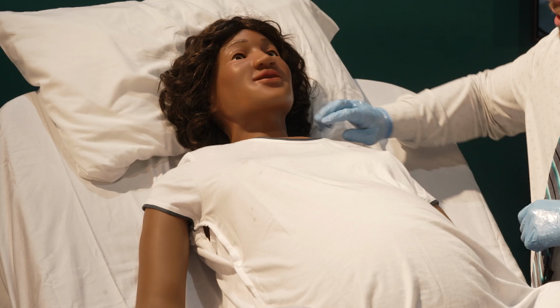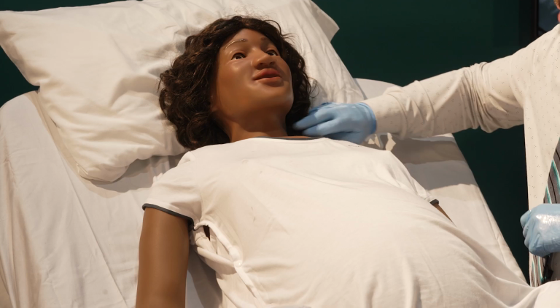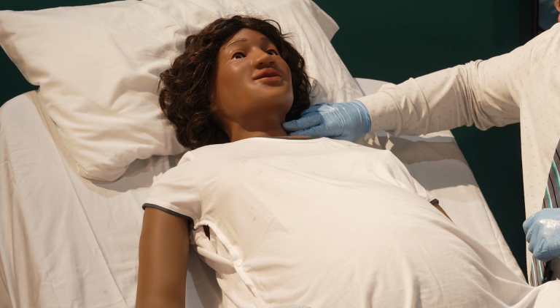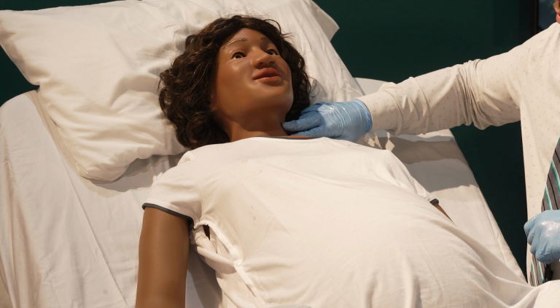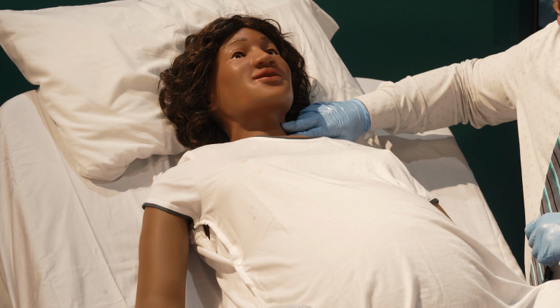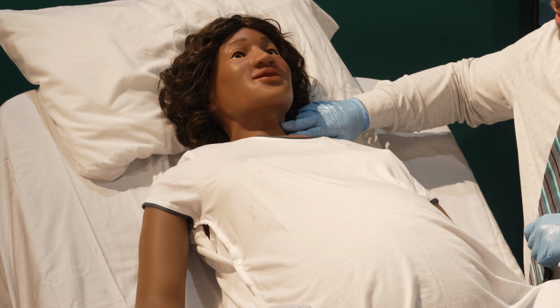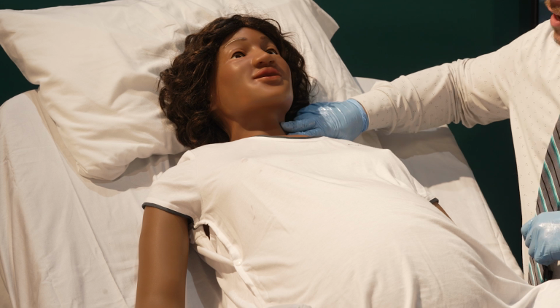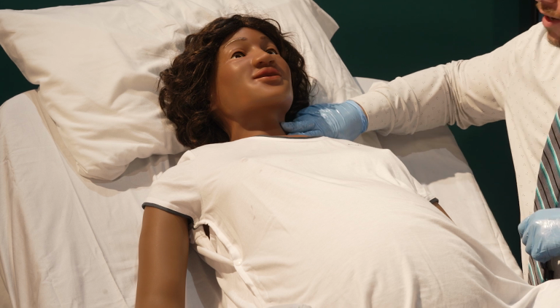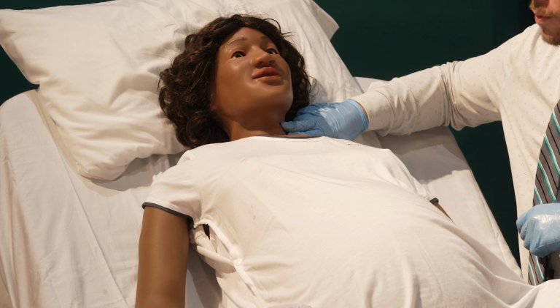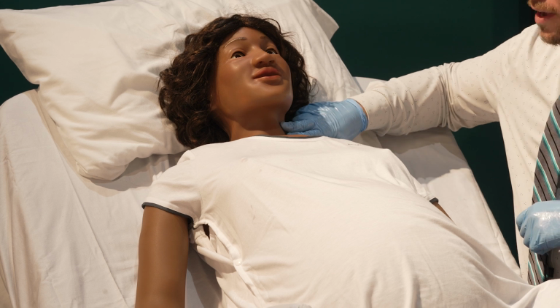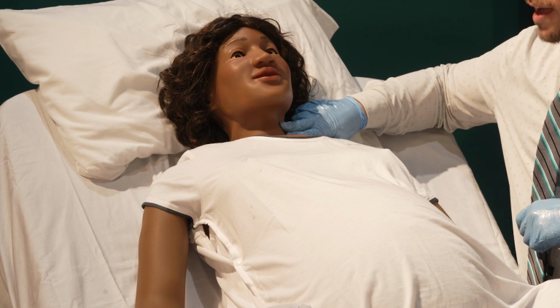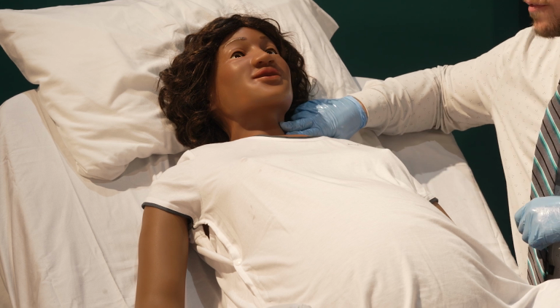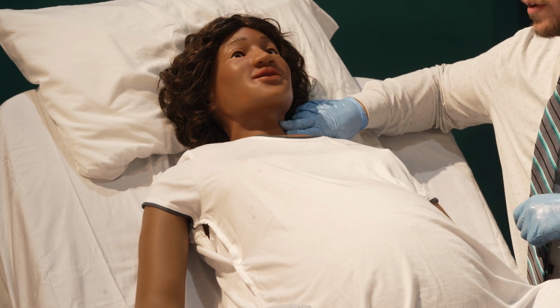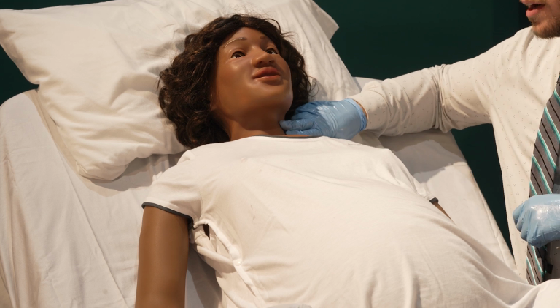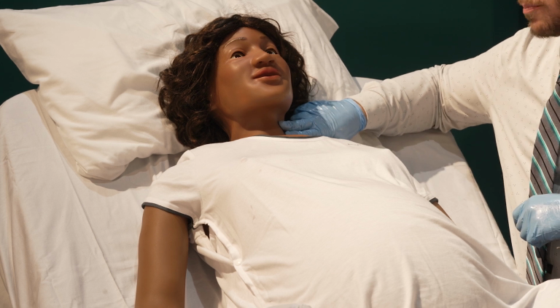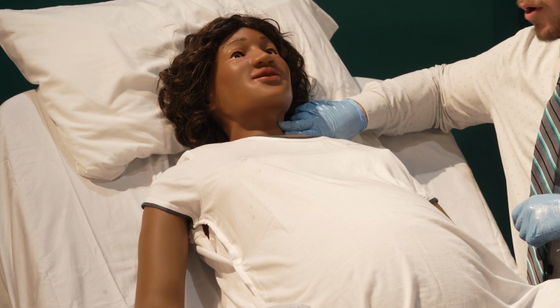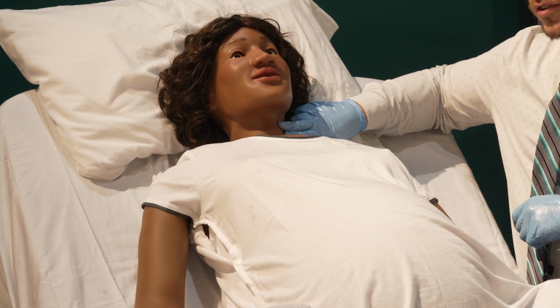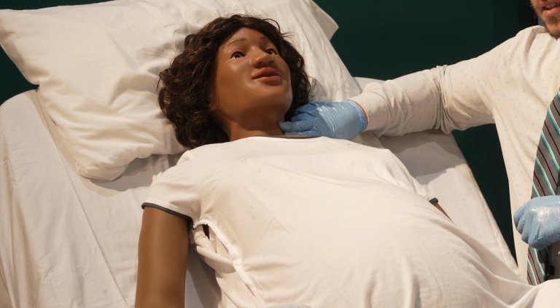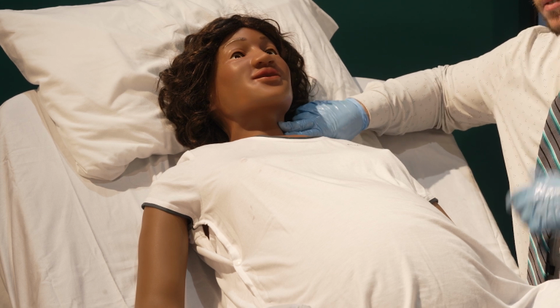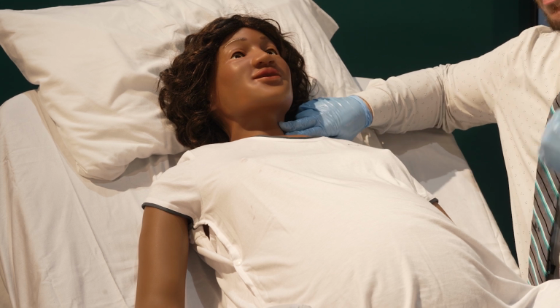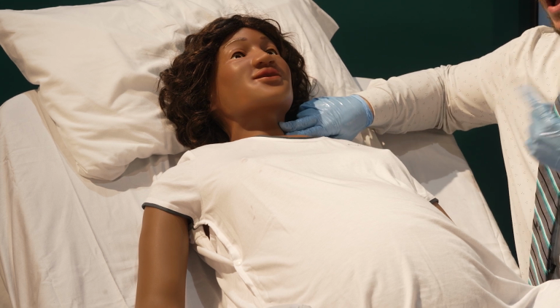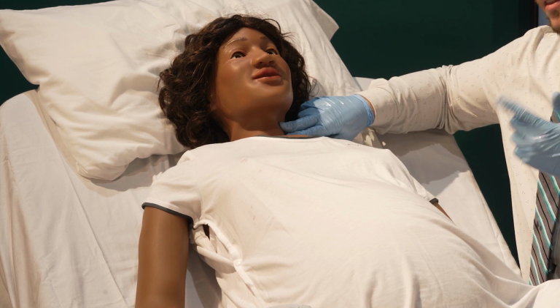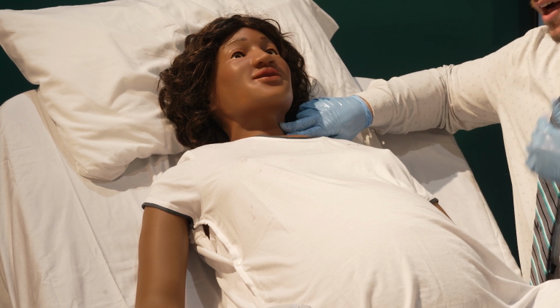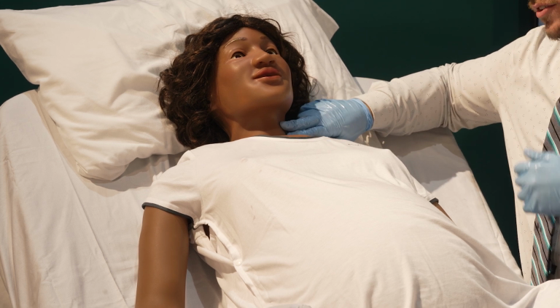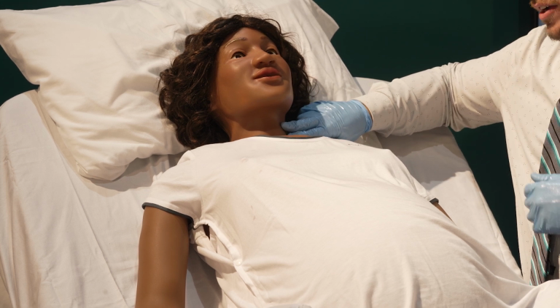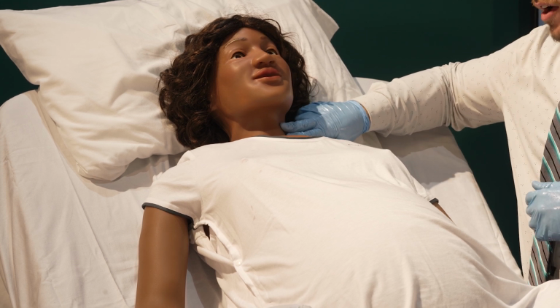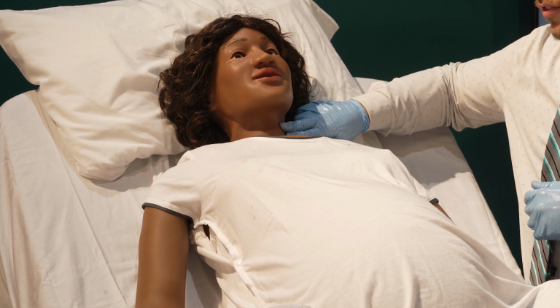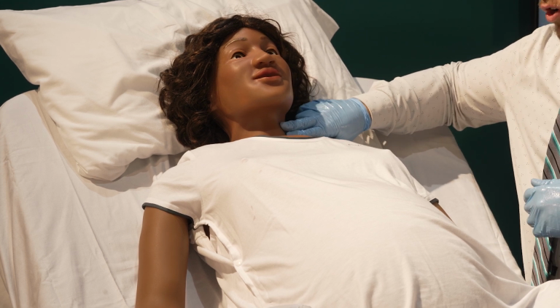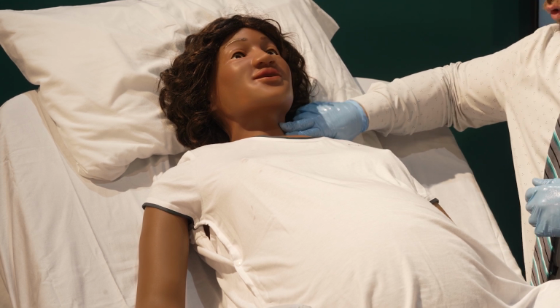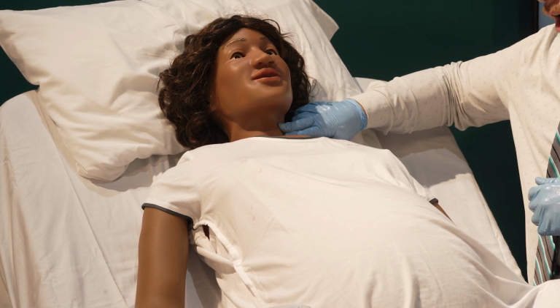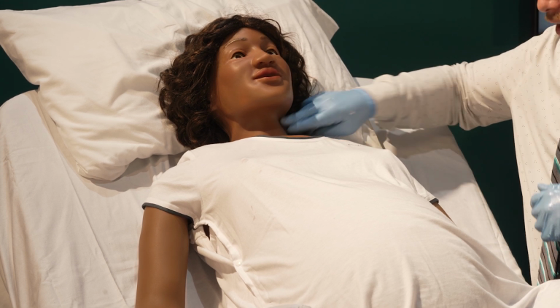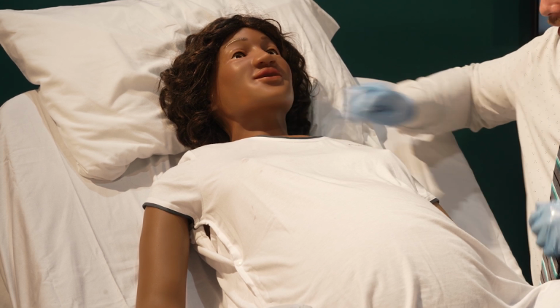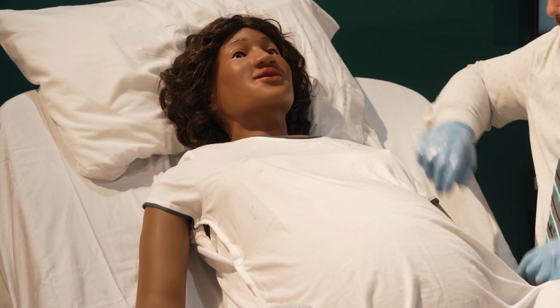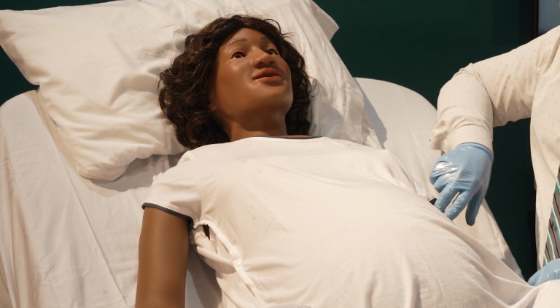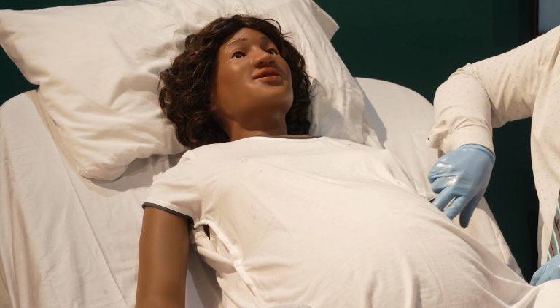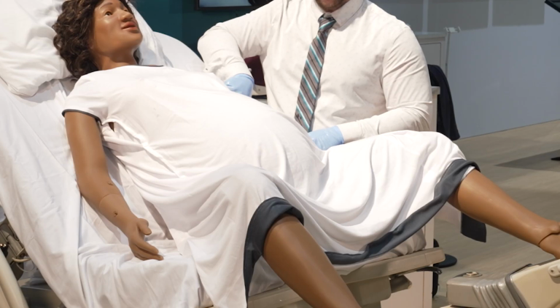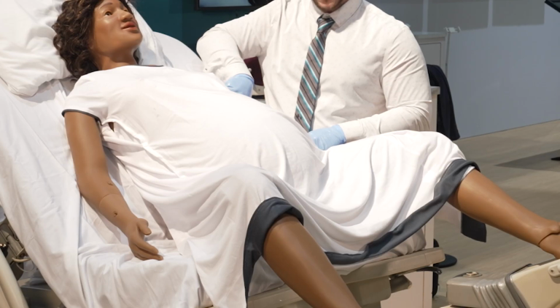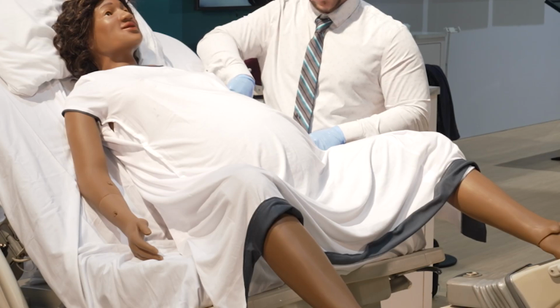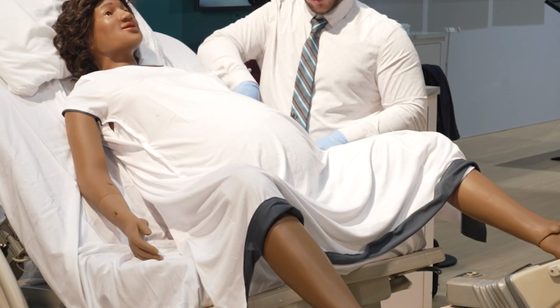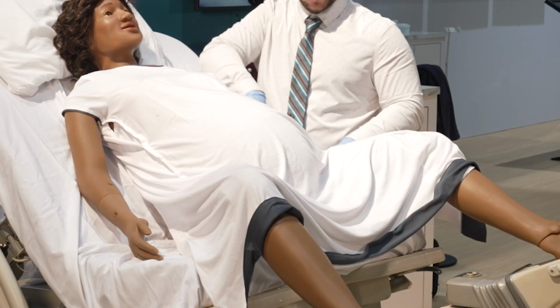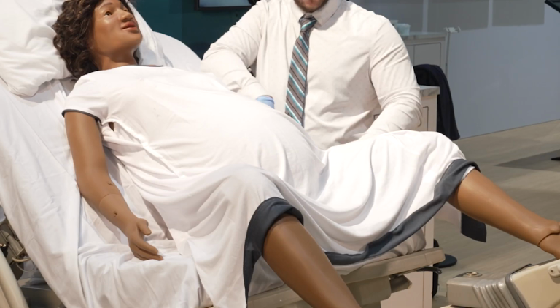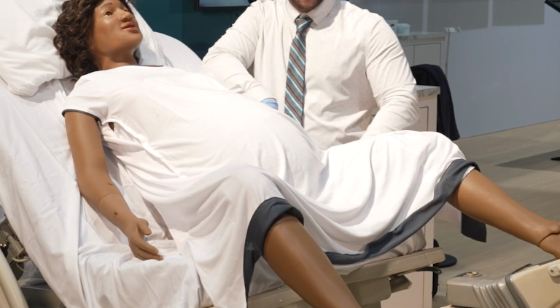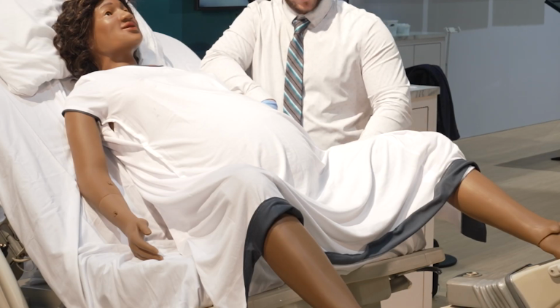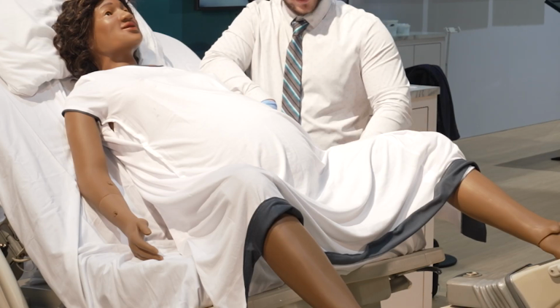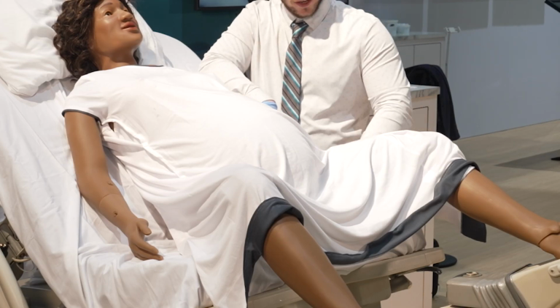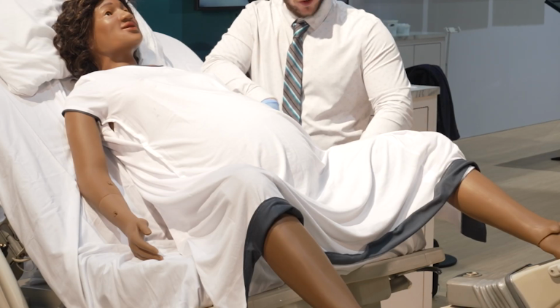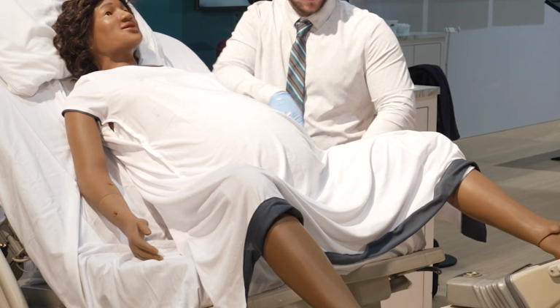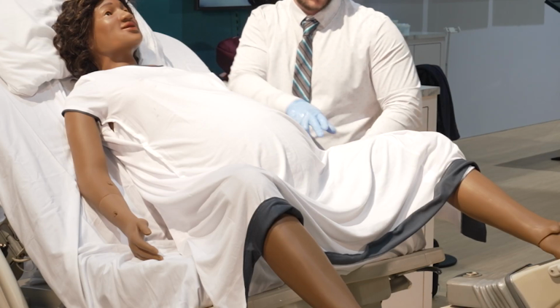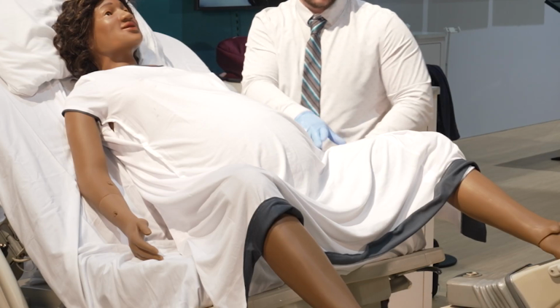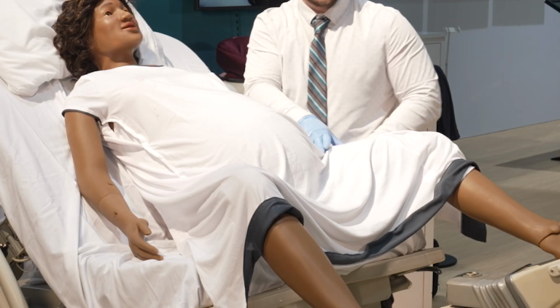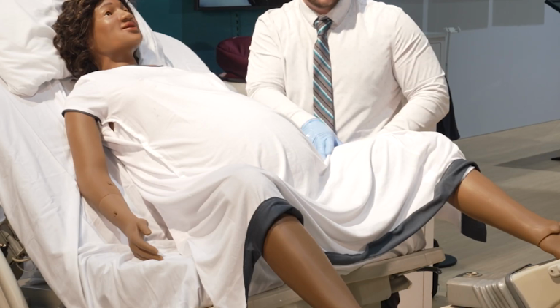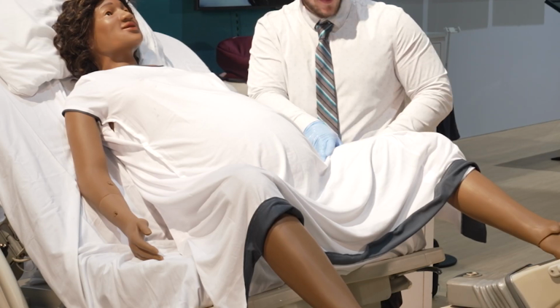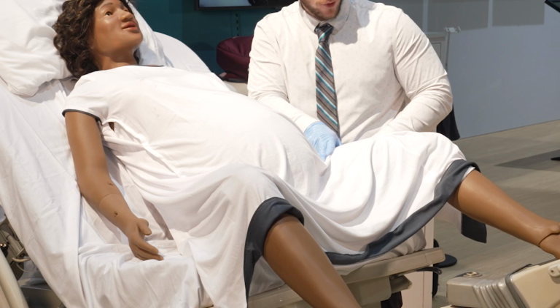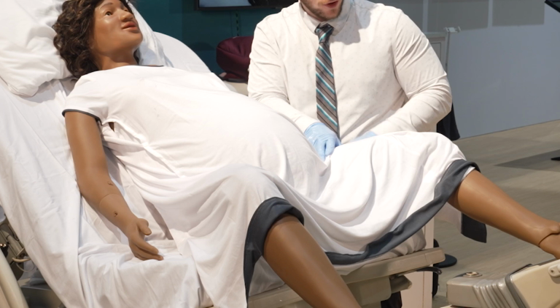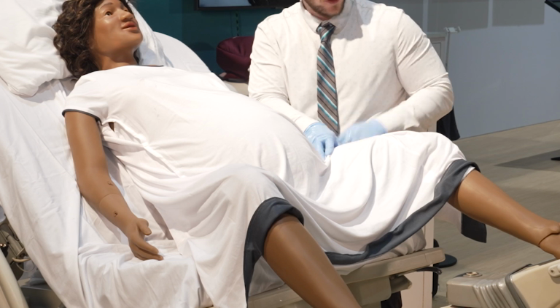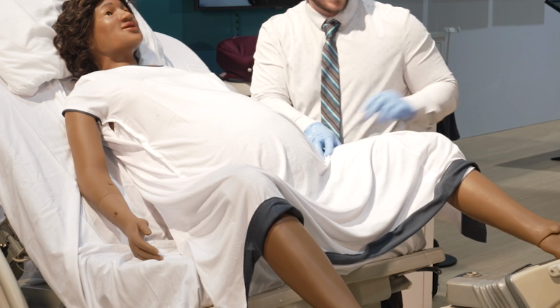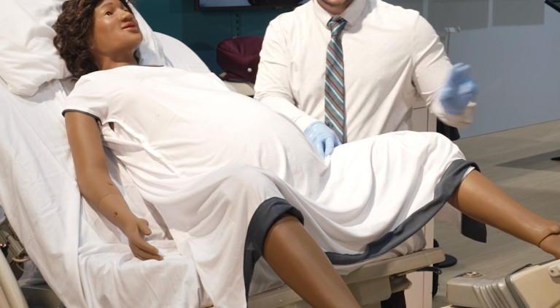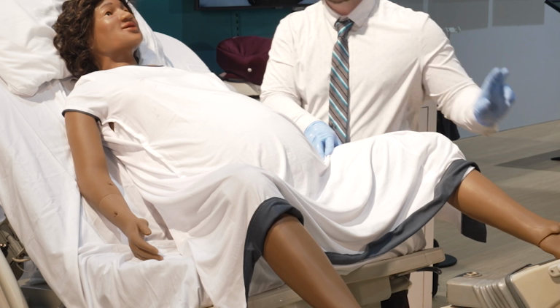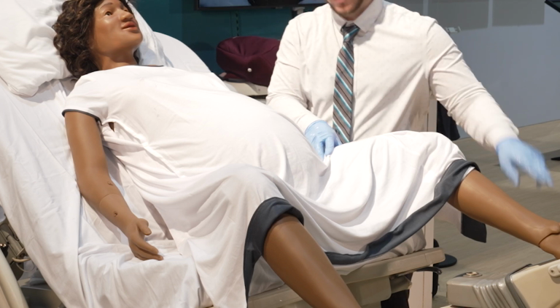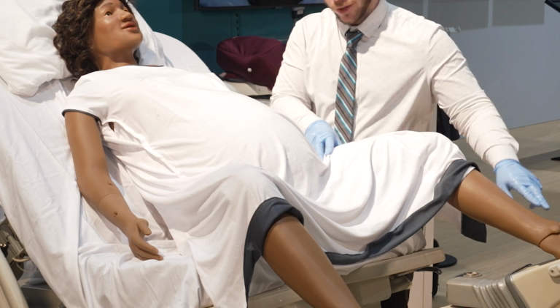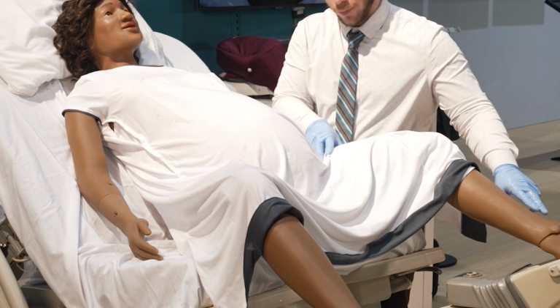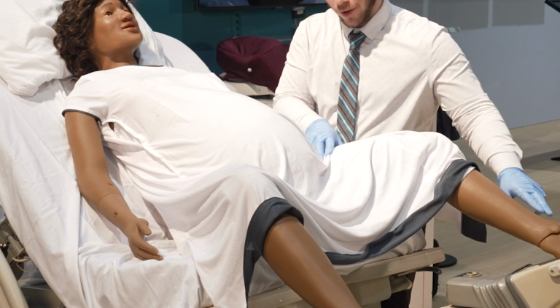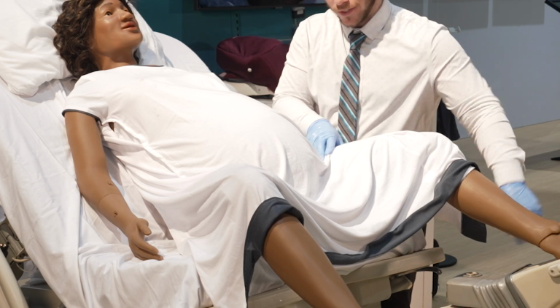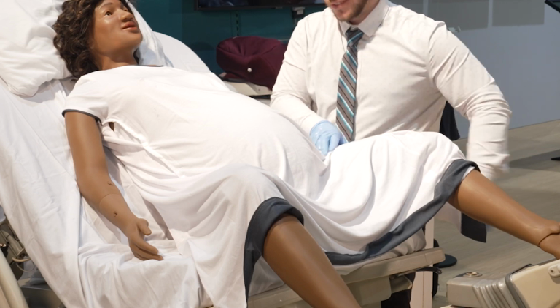Moving down towards the neck, we have pulses bilaterally on the carotid, brachial, radial, femoral, and pedal pulses.